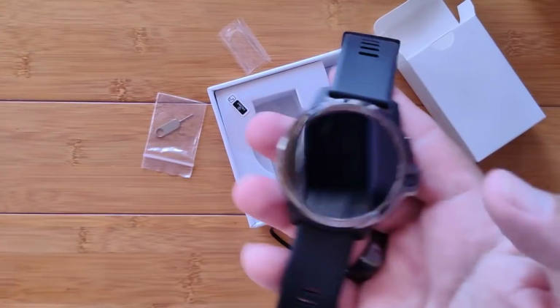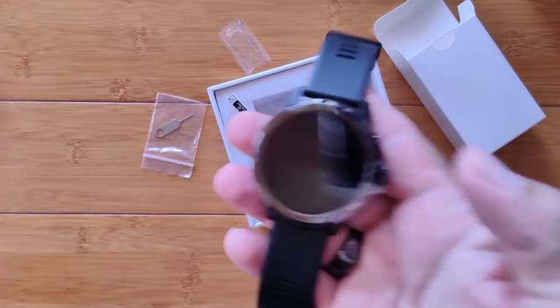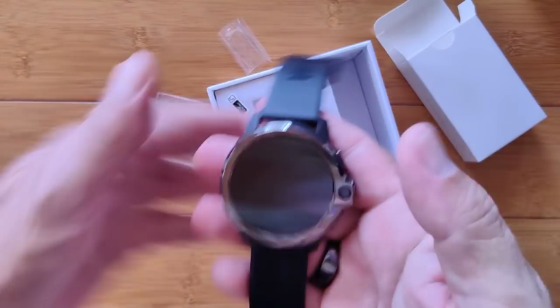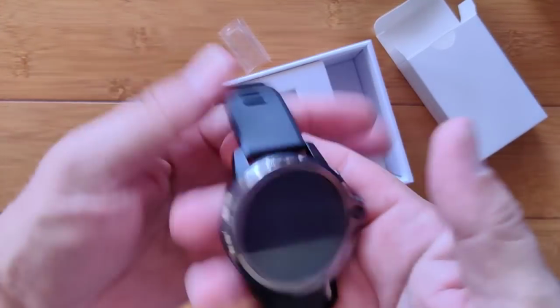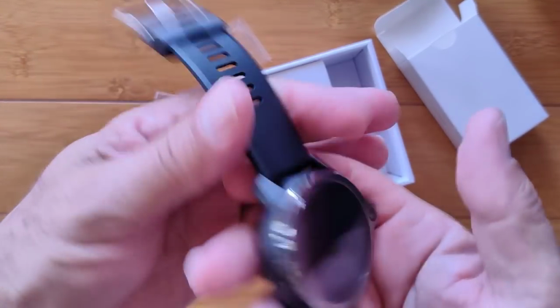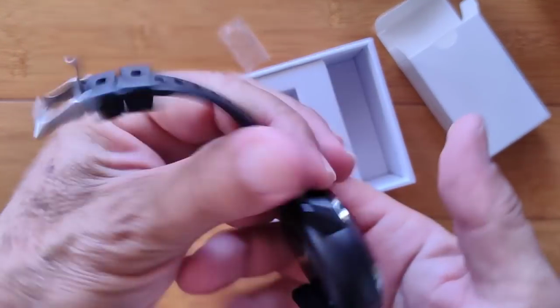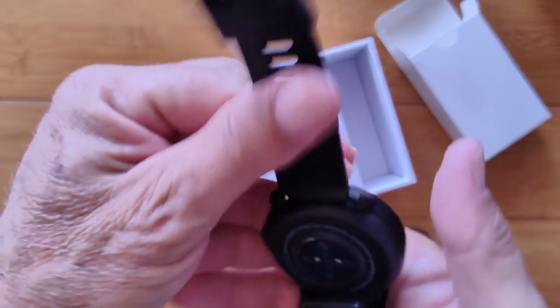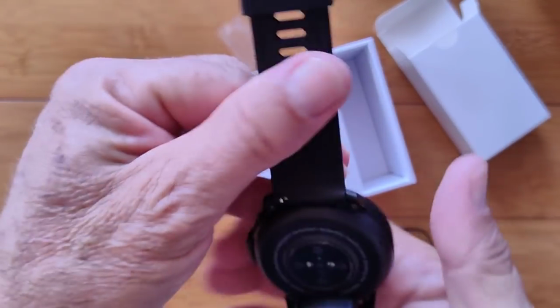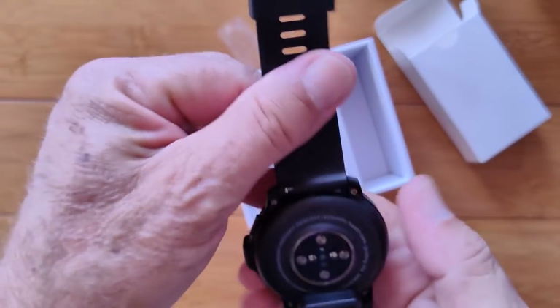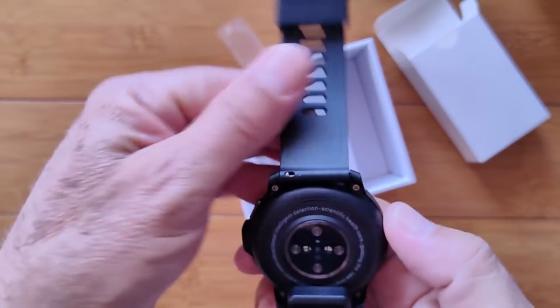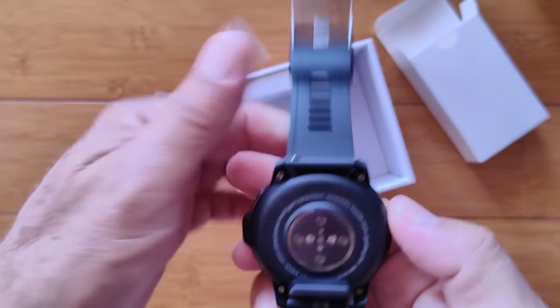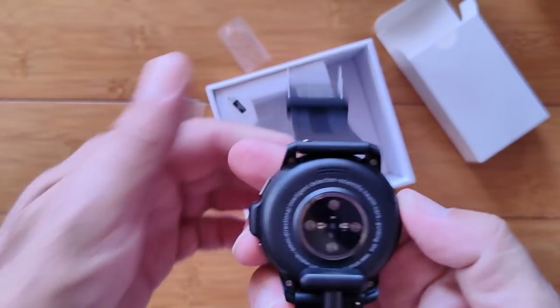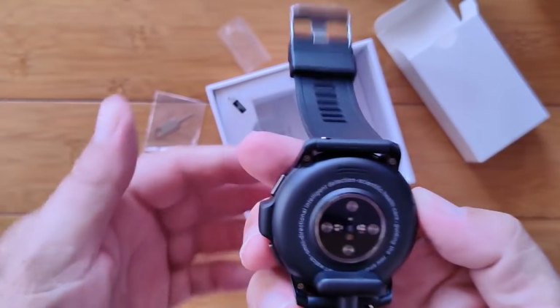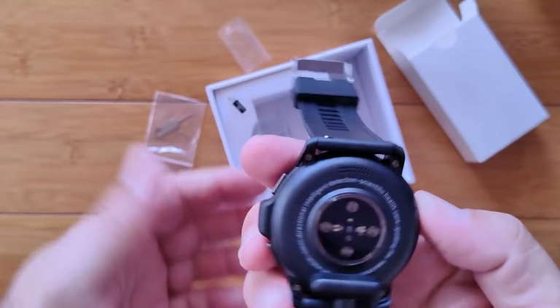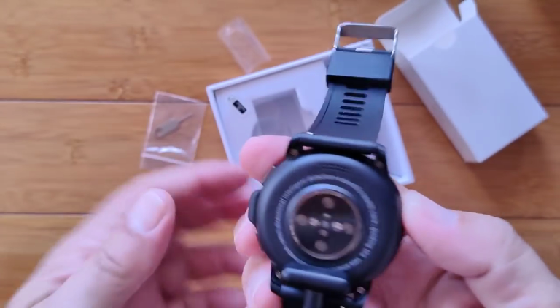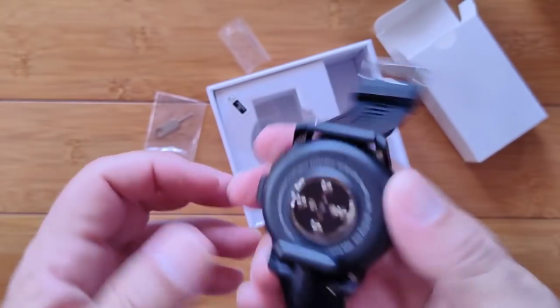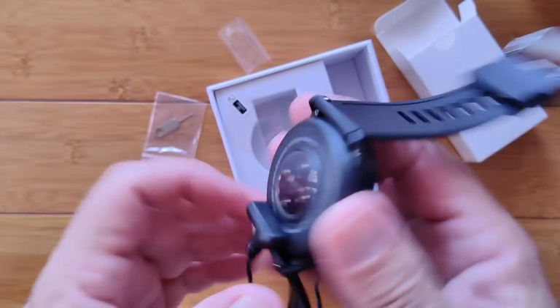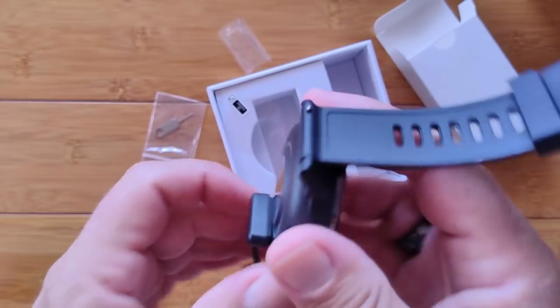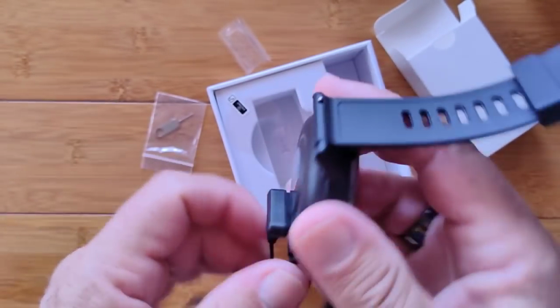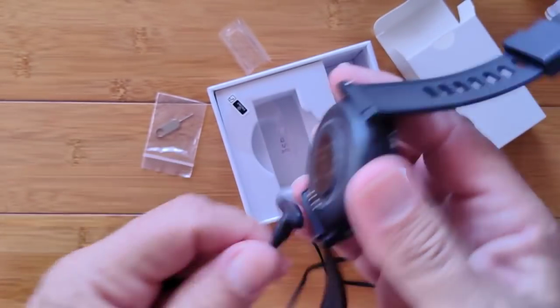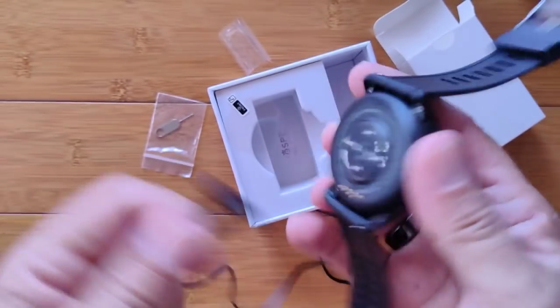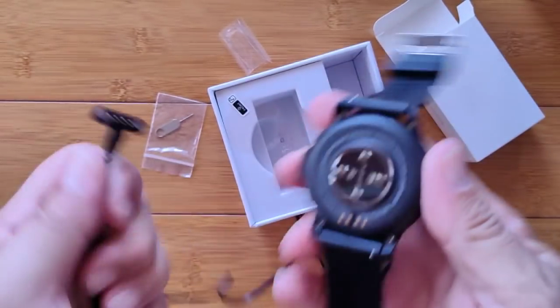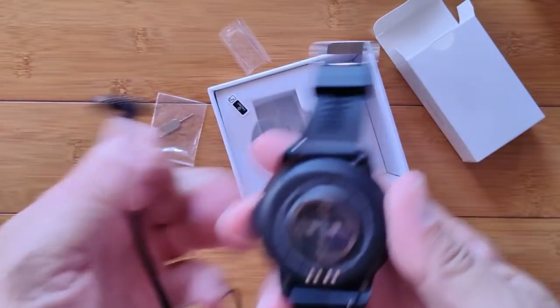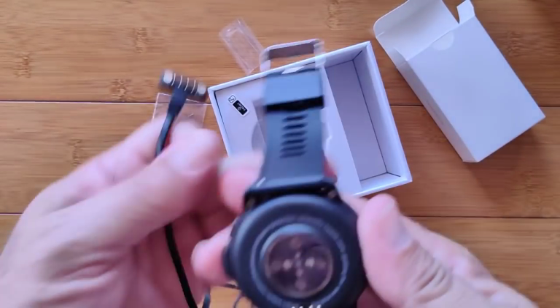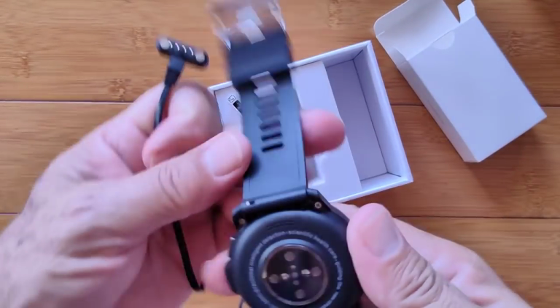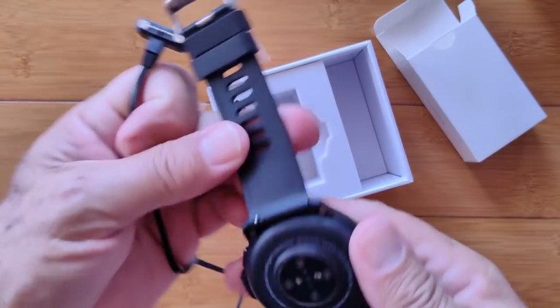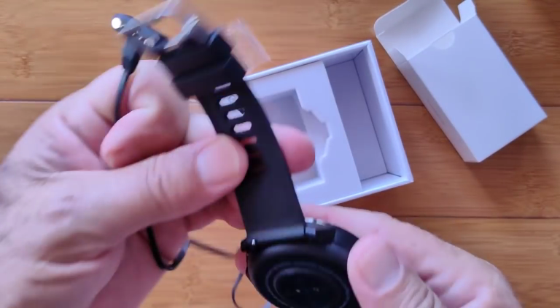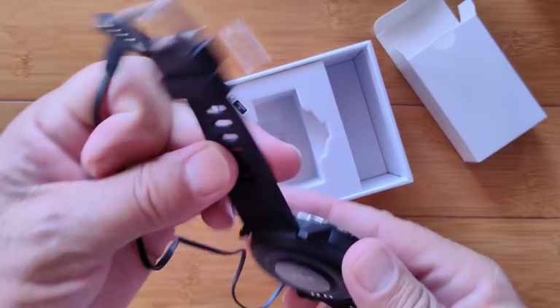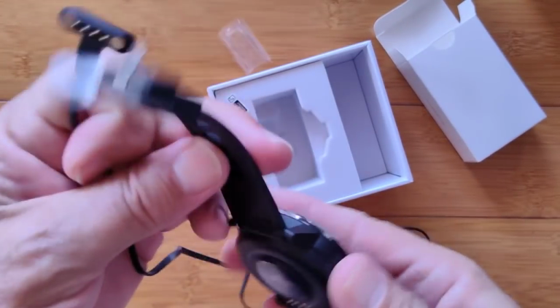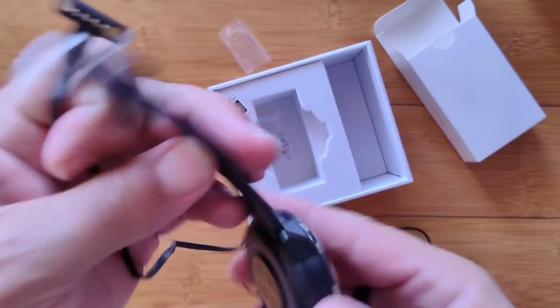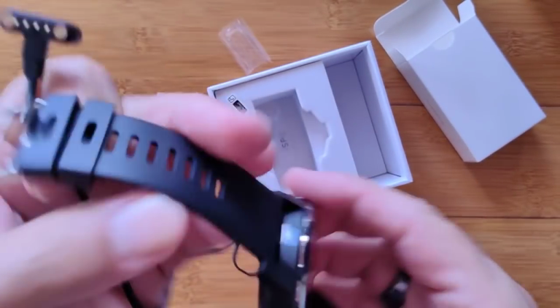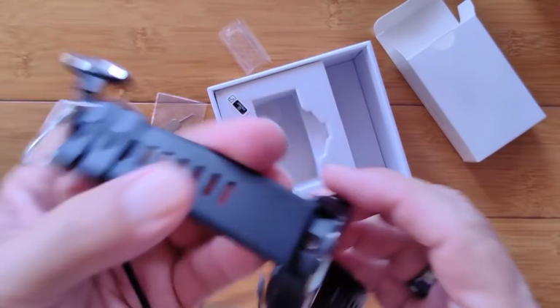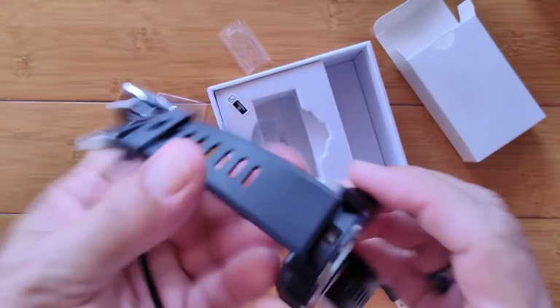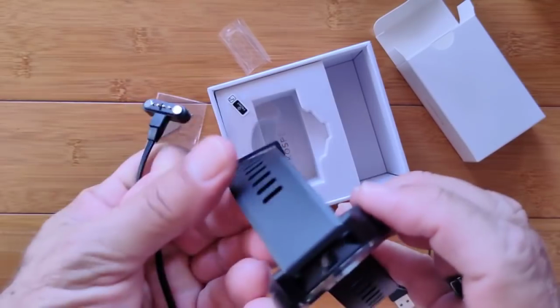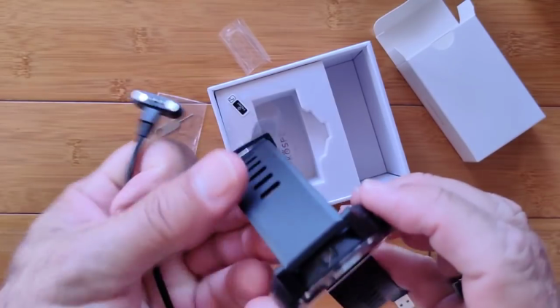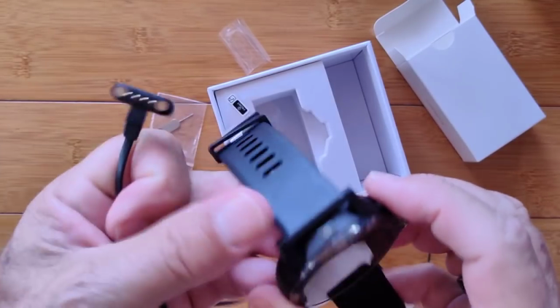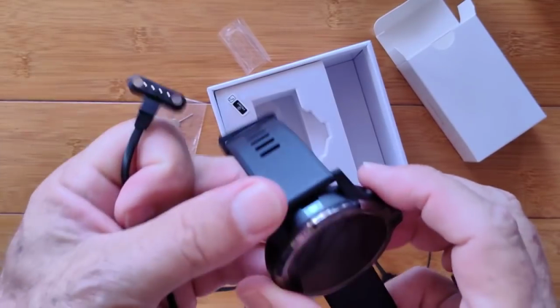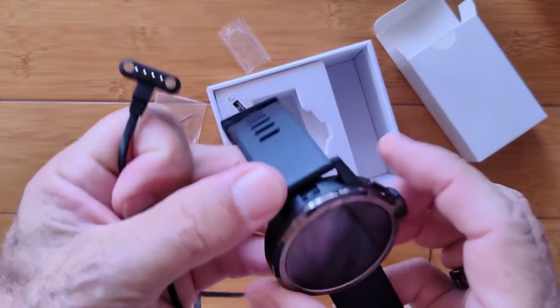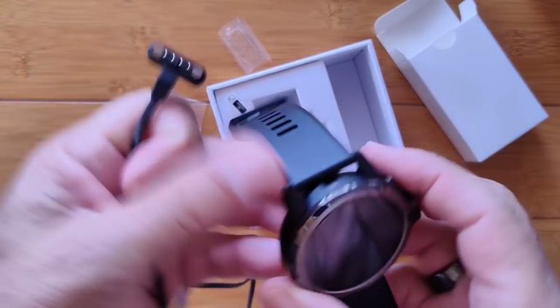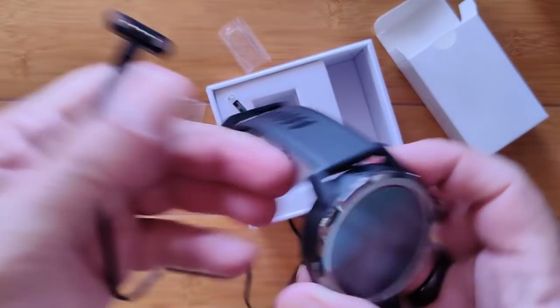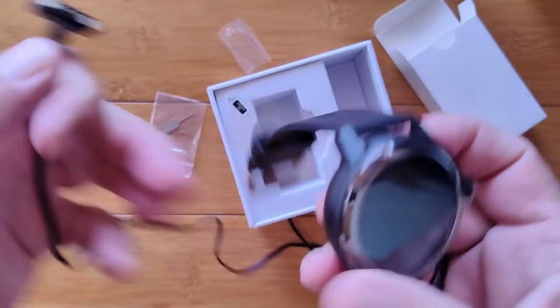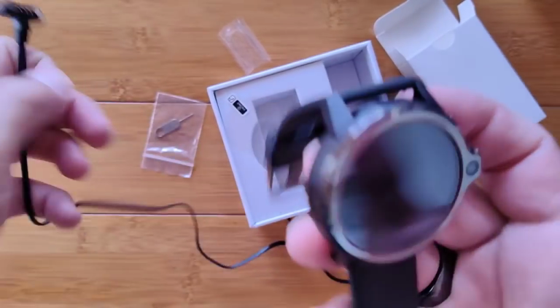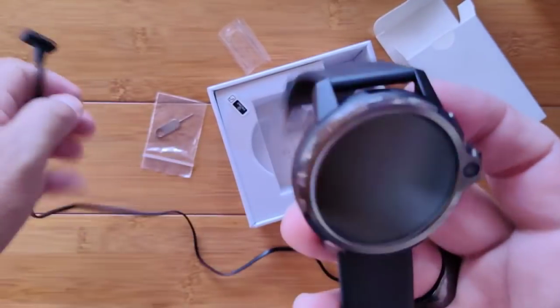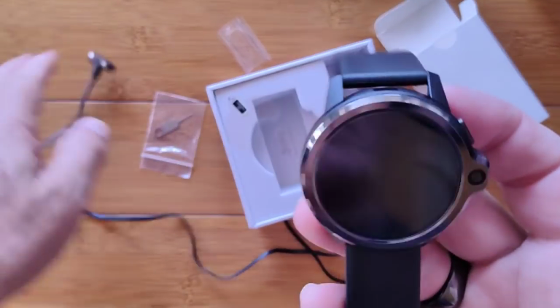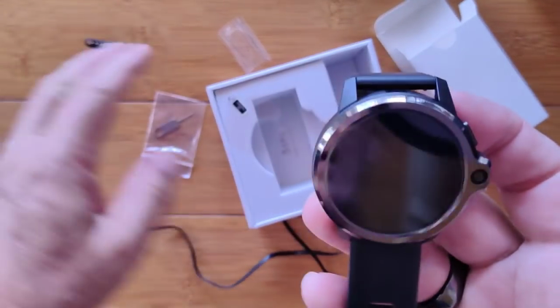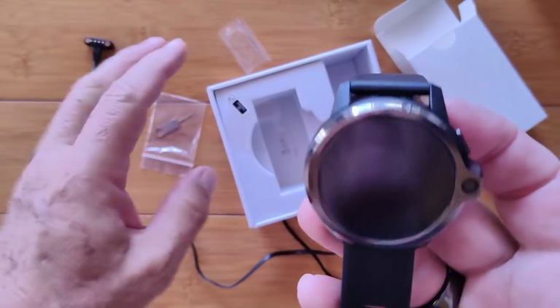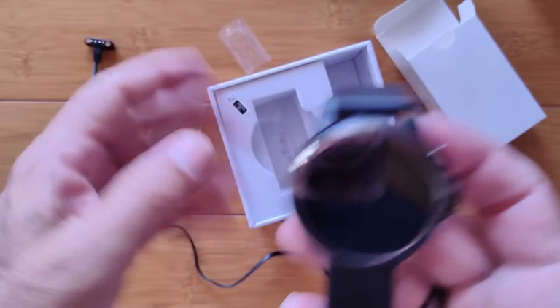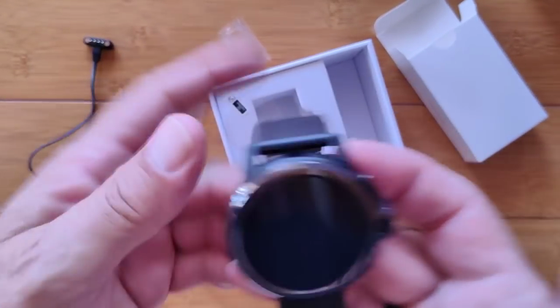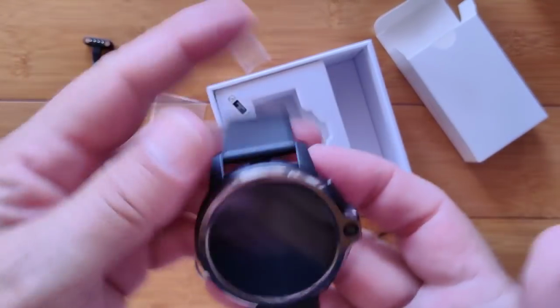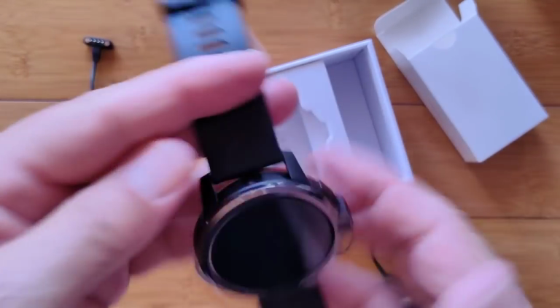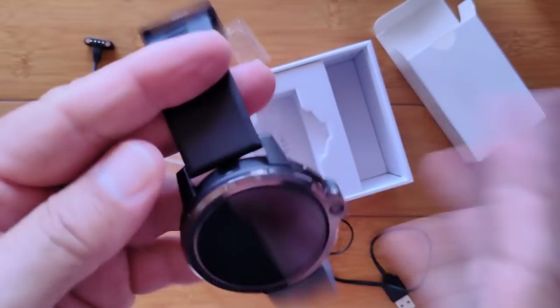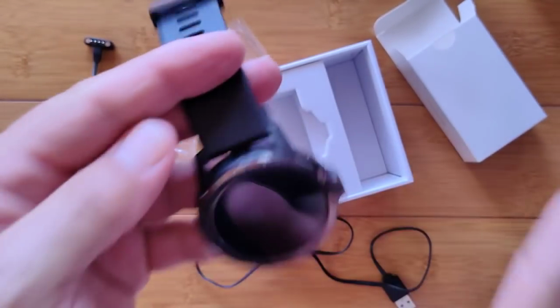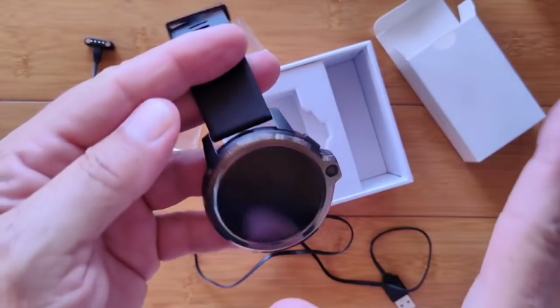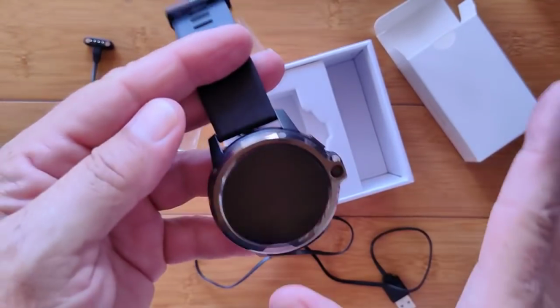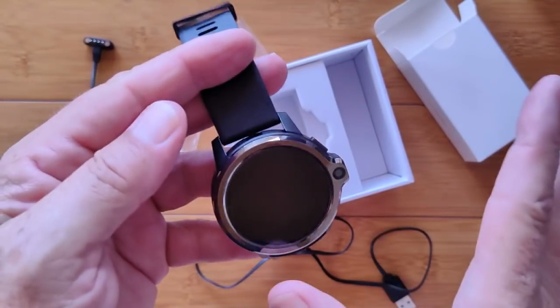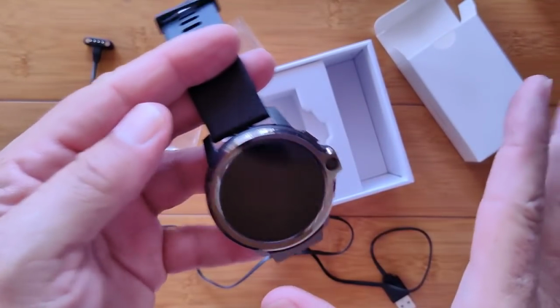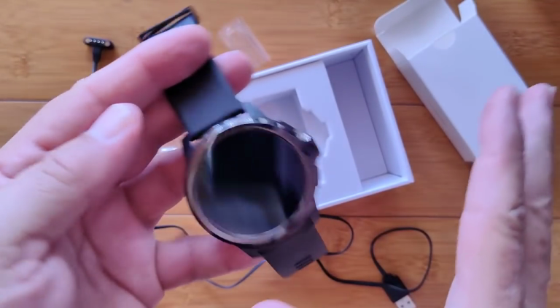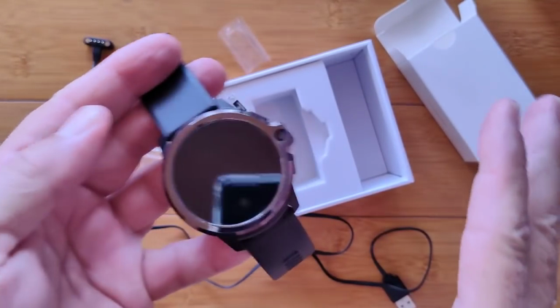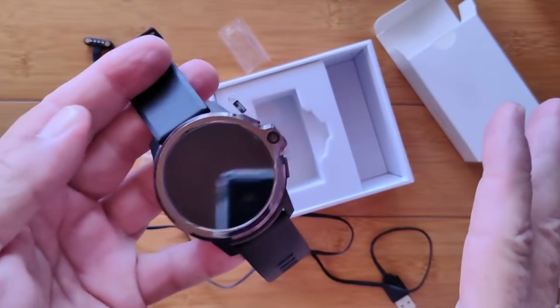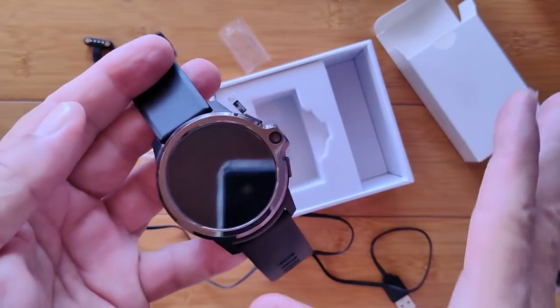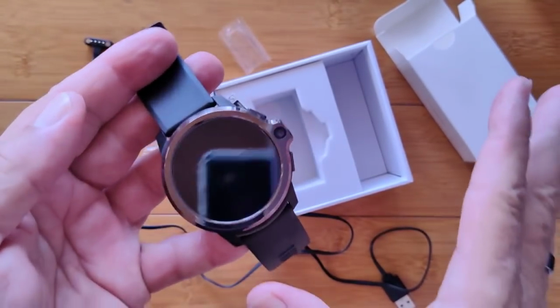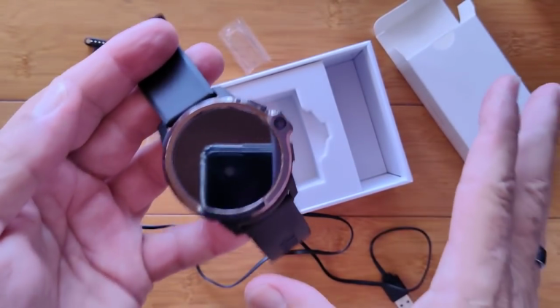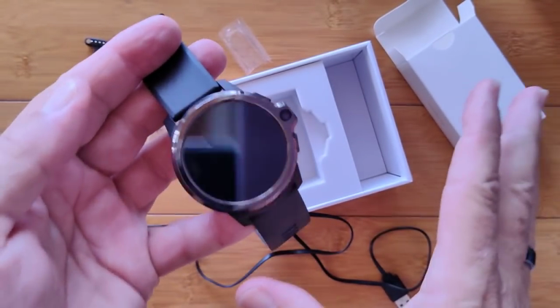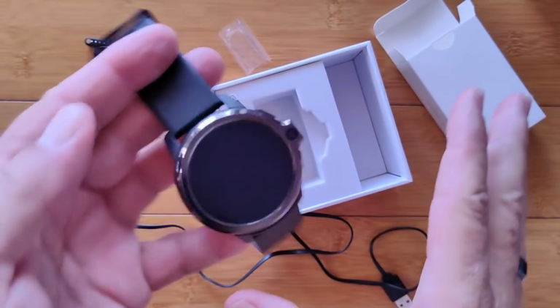Here we are with this brand new Prime S and its forward-facing camera. I've talked long enough, haven't I?